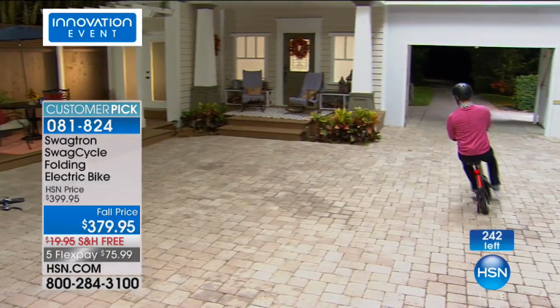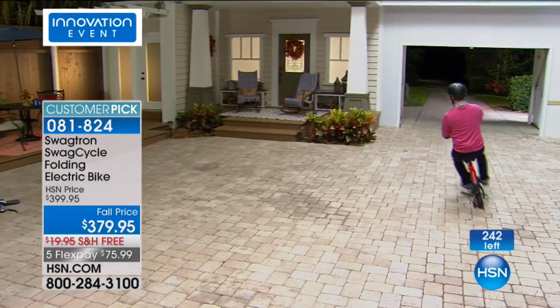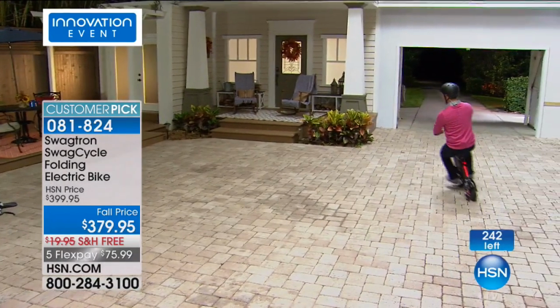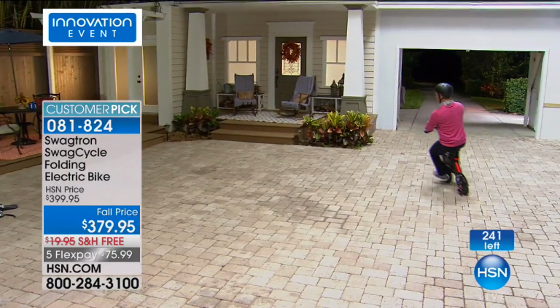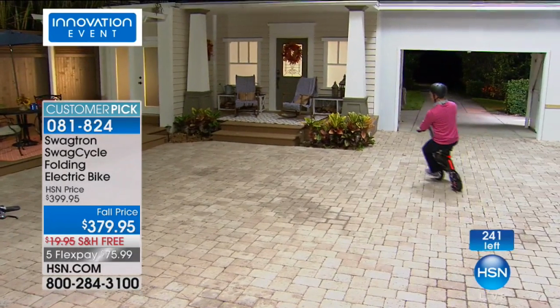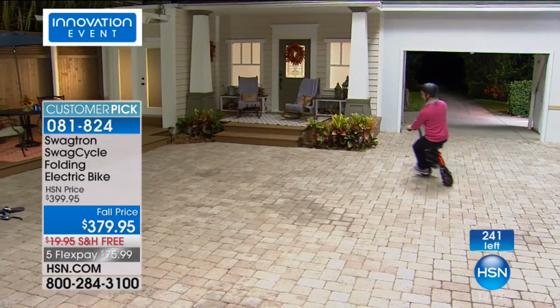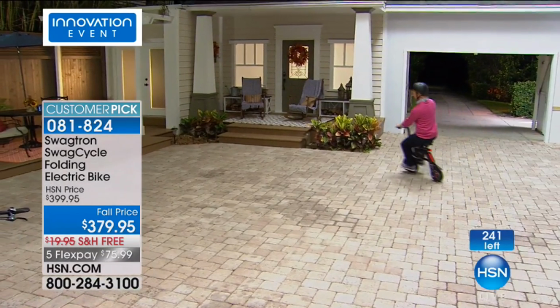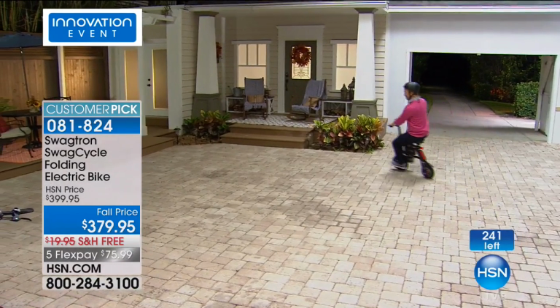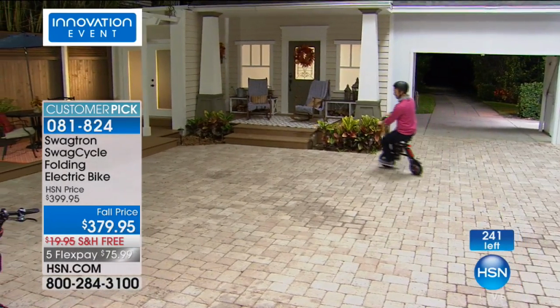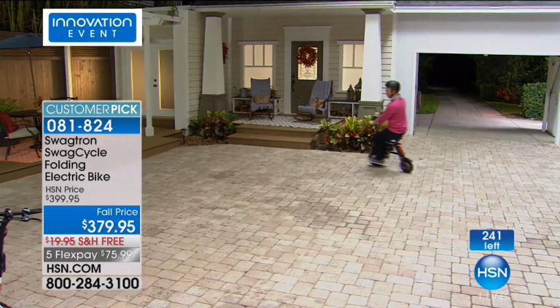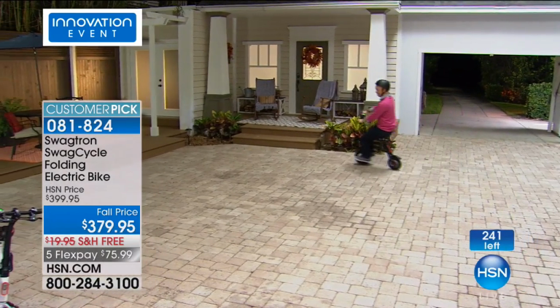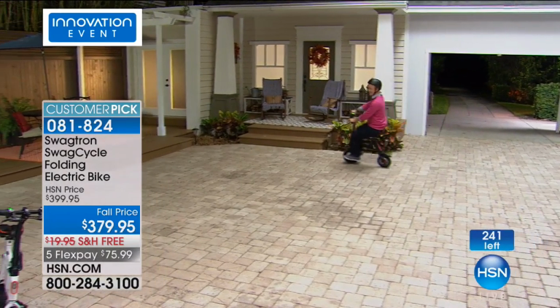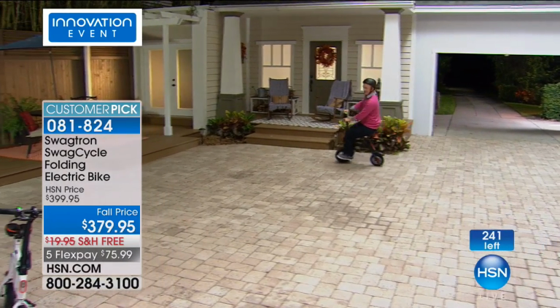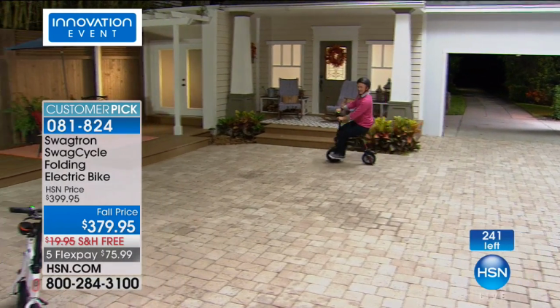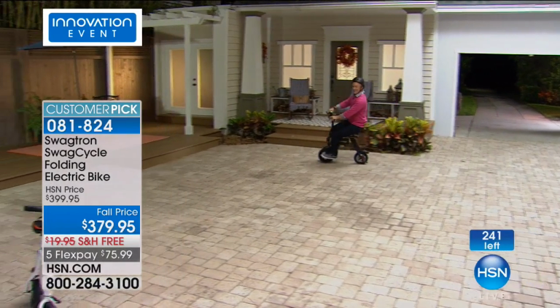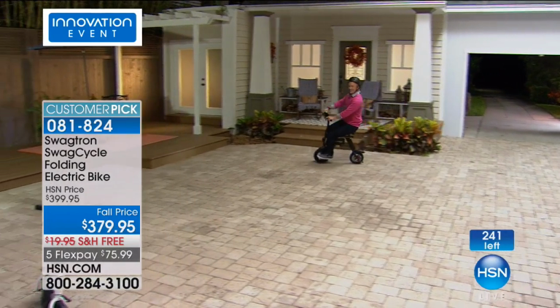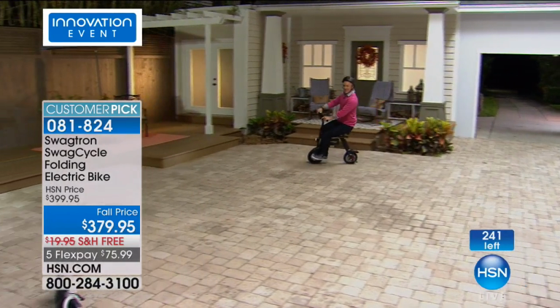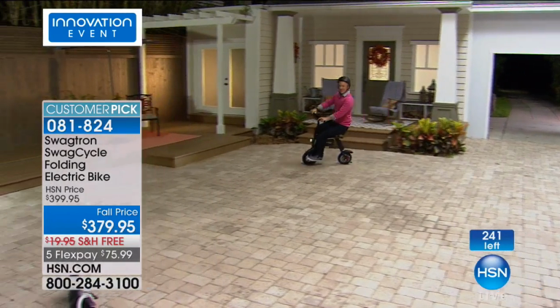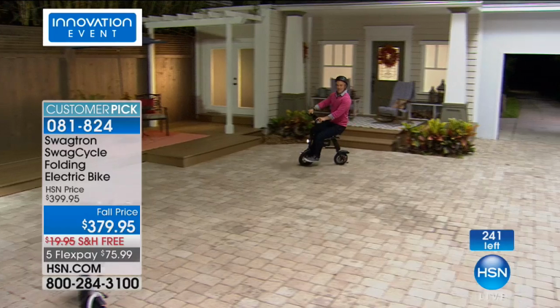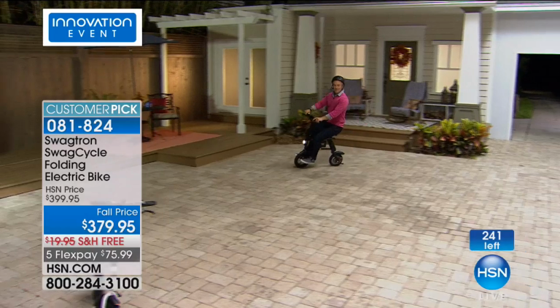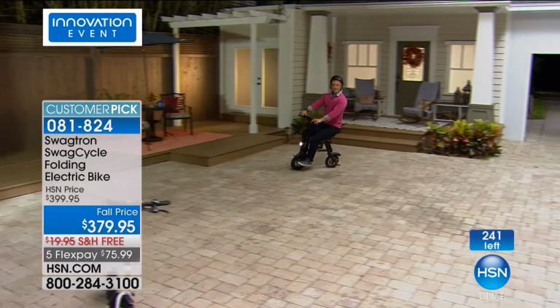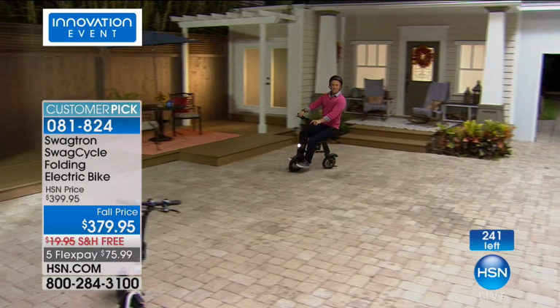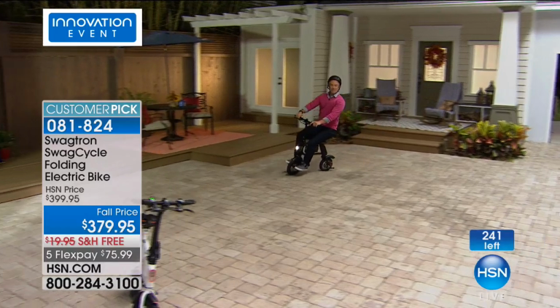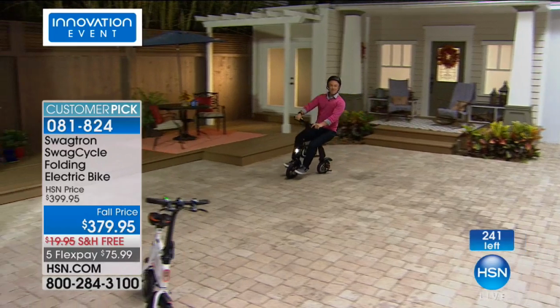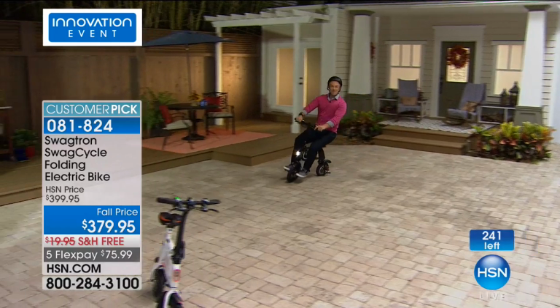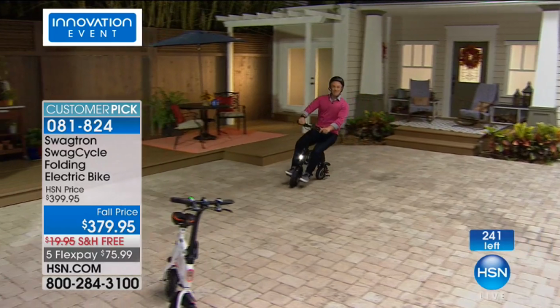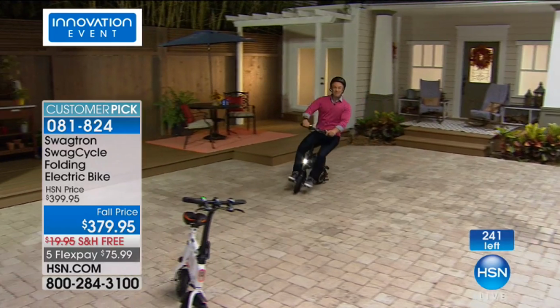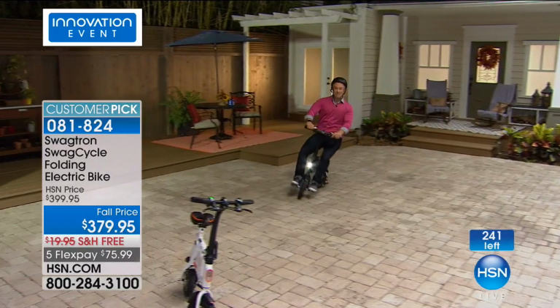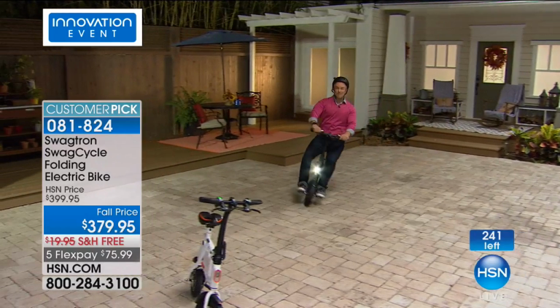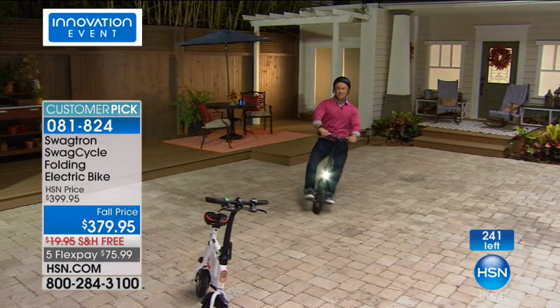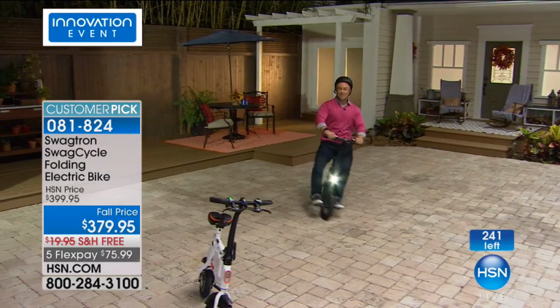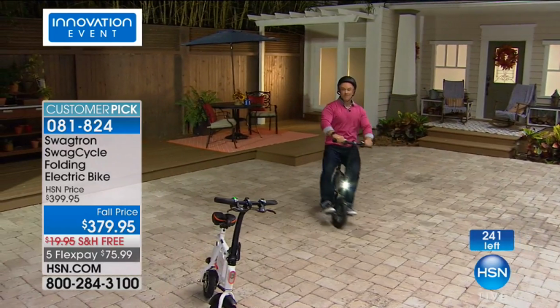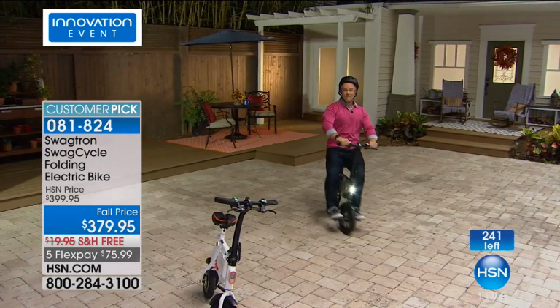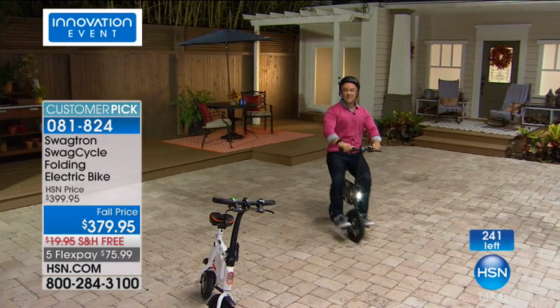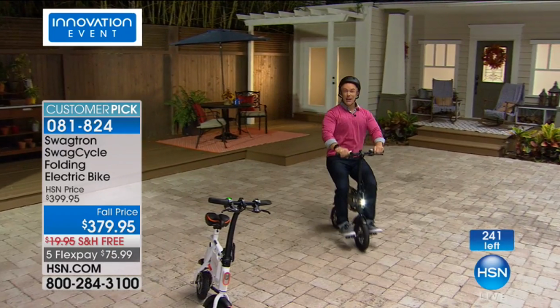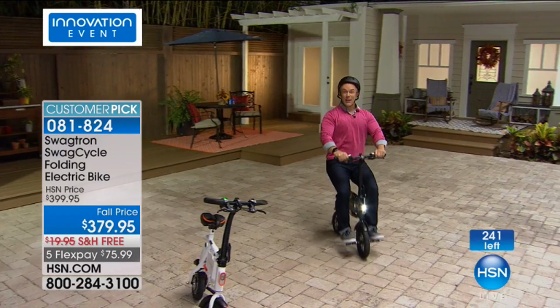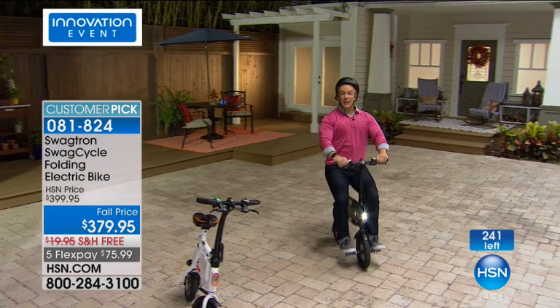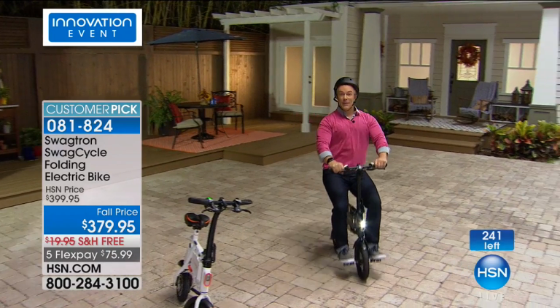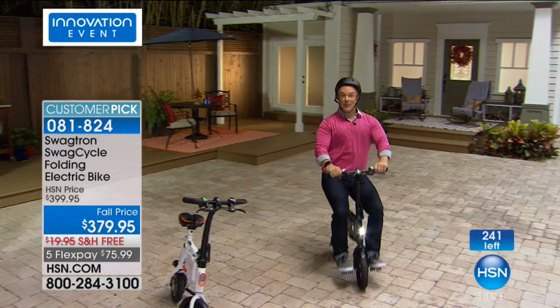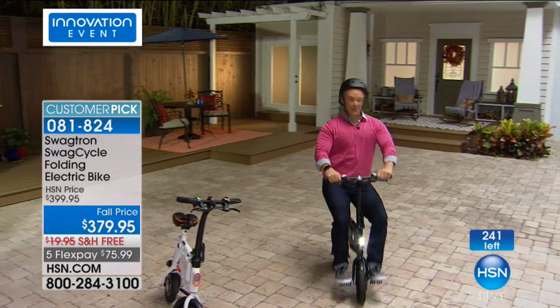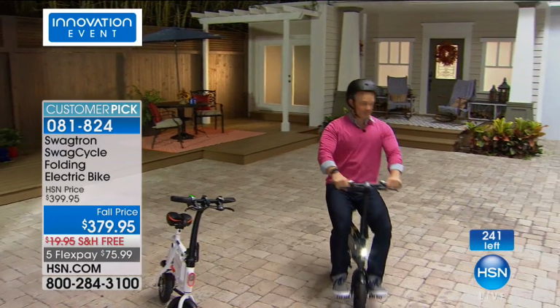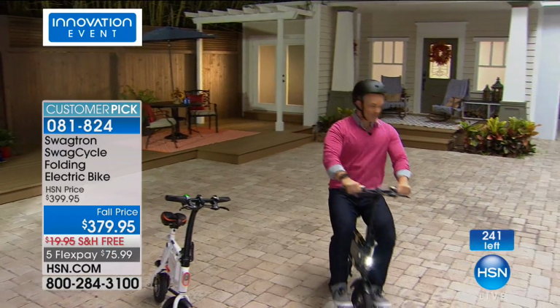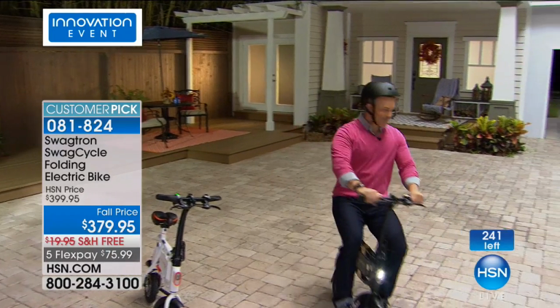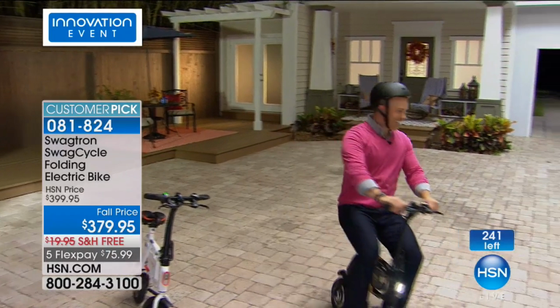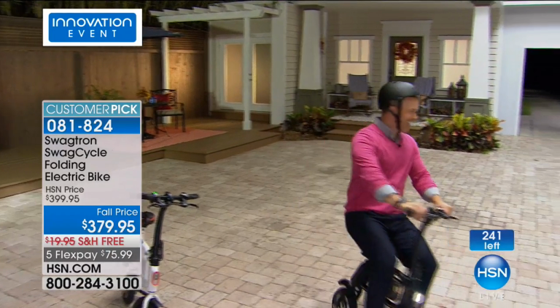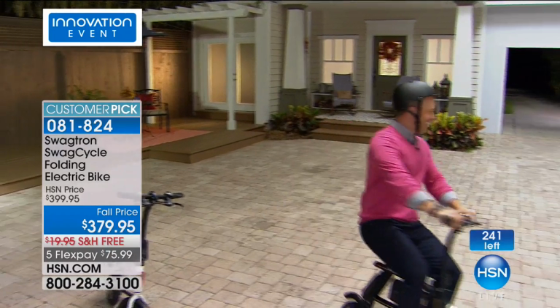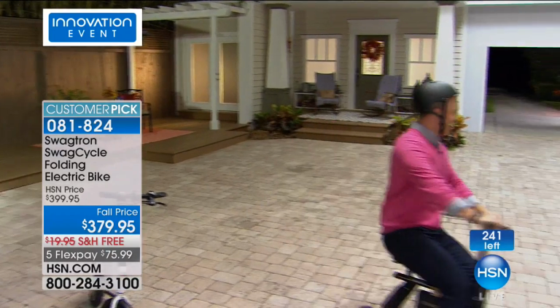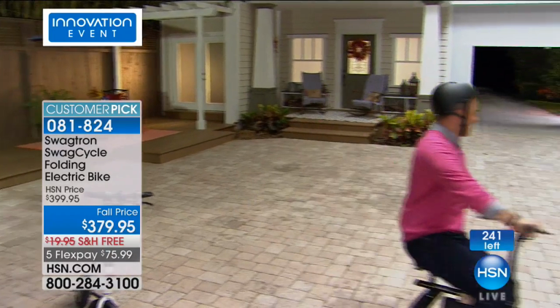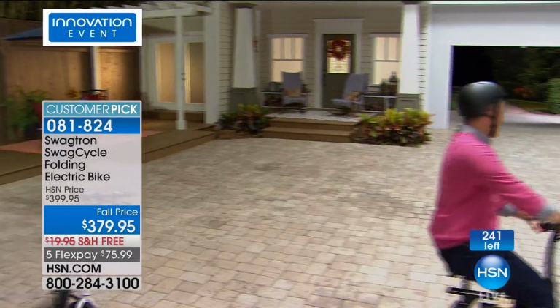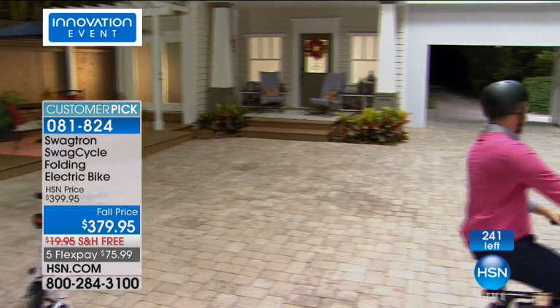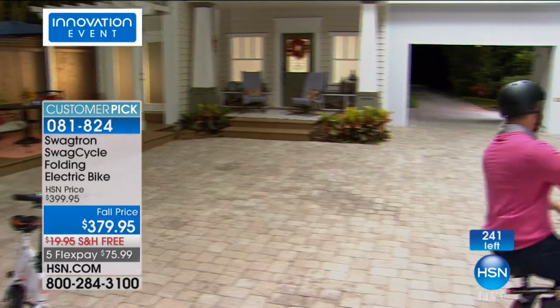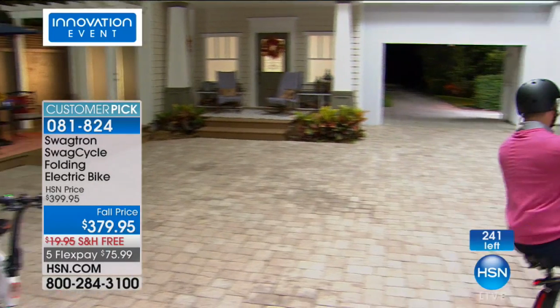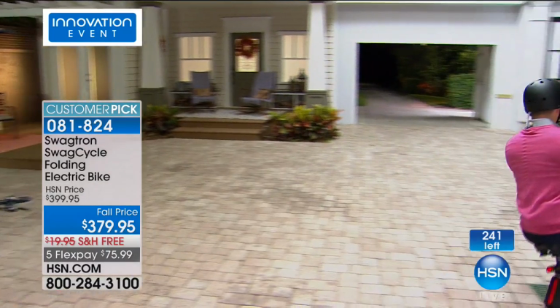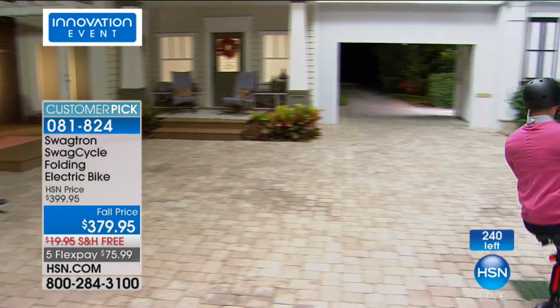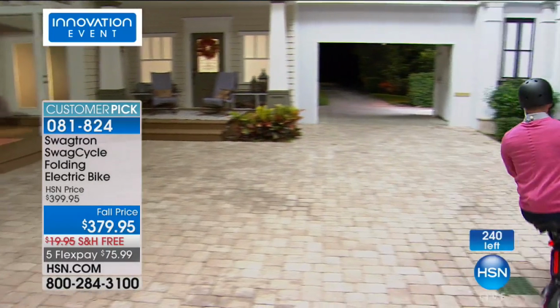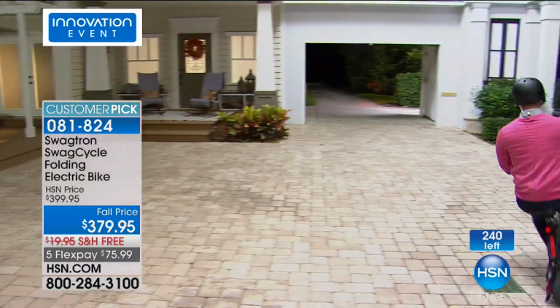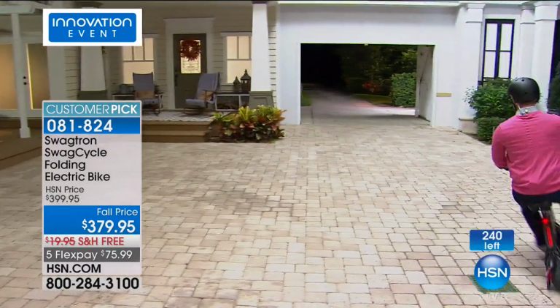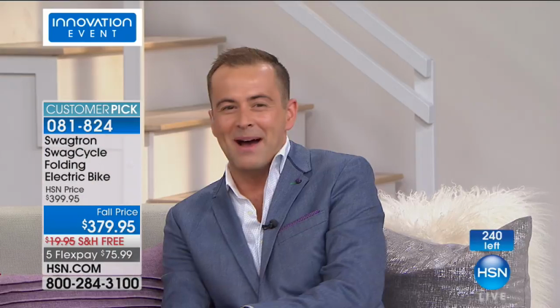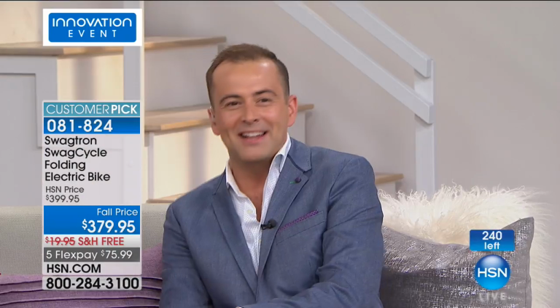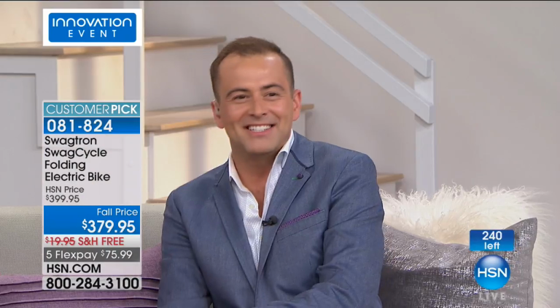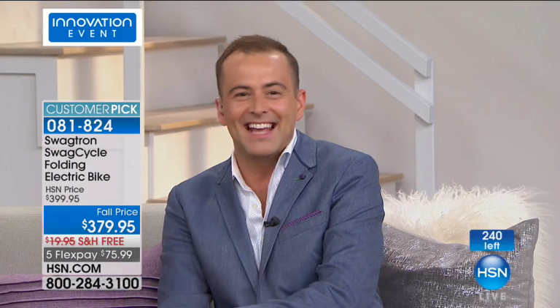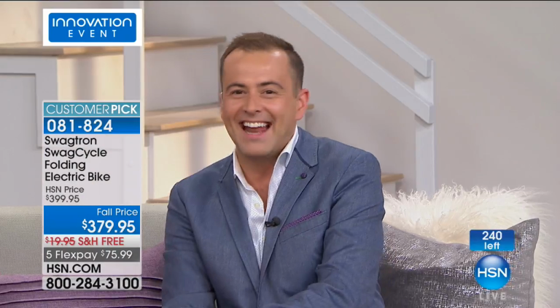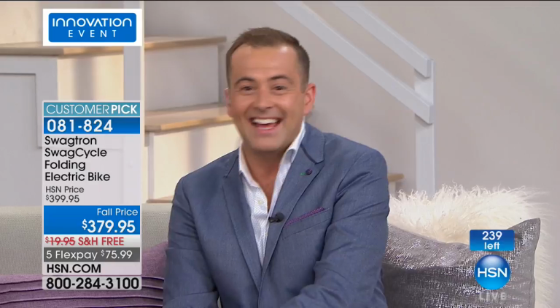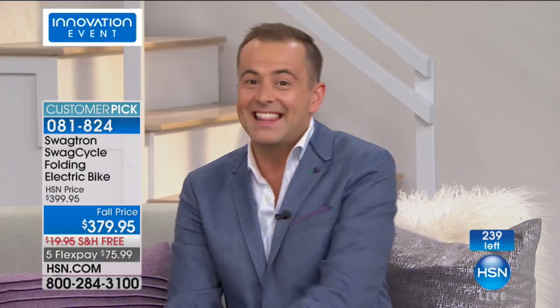Well done to everybody who managed to get it — I'd heard about it but I'd never been on it before. That is a blast.